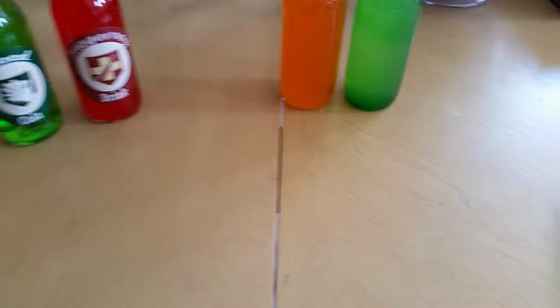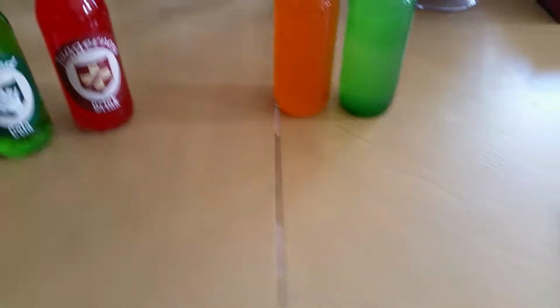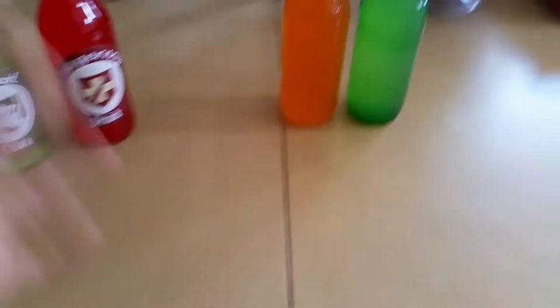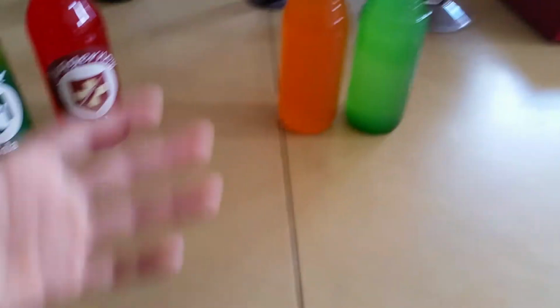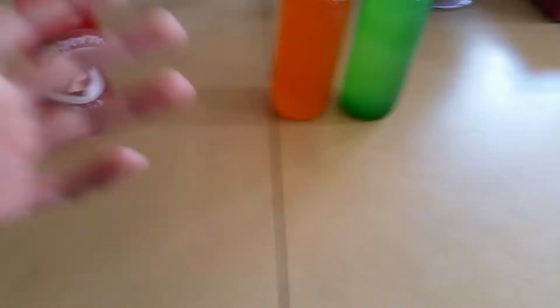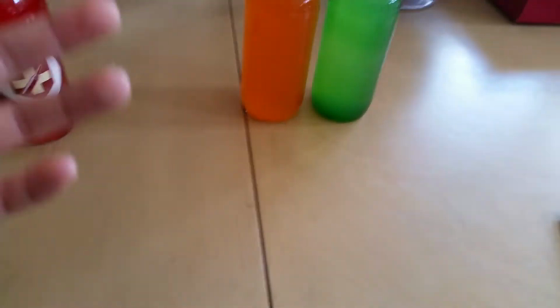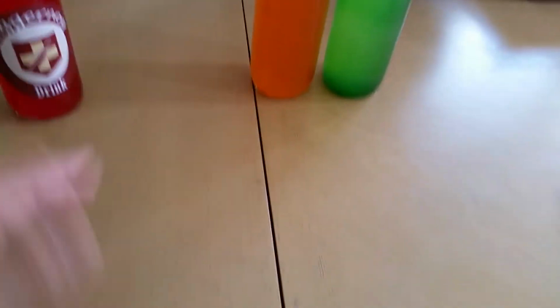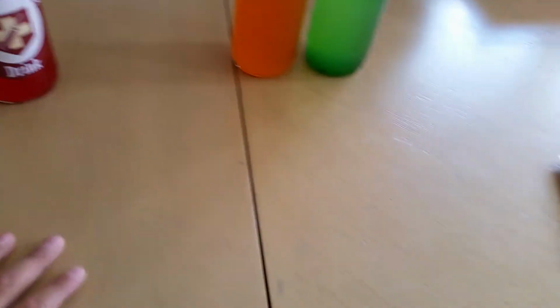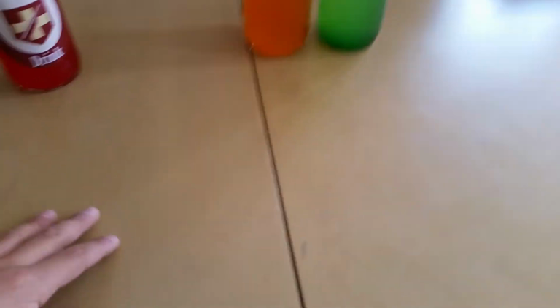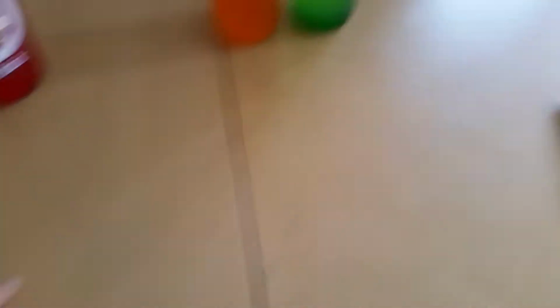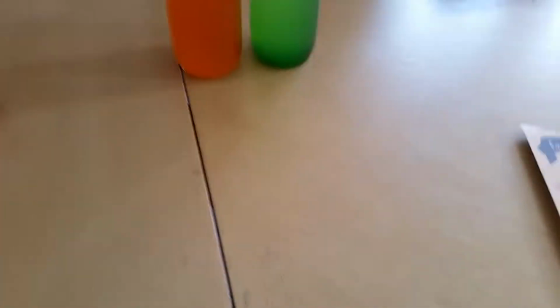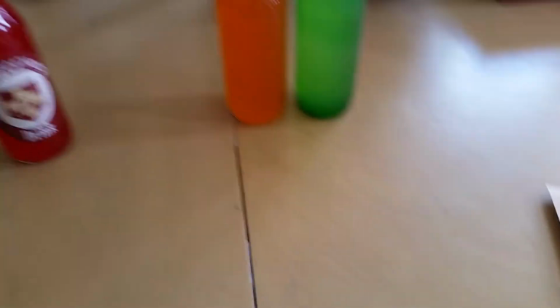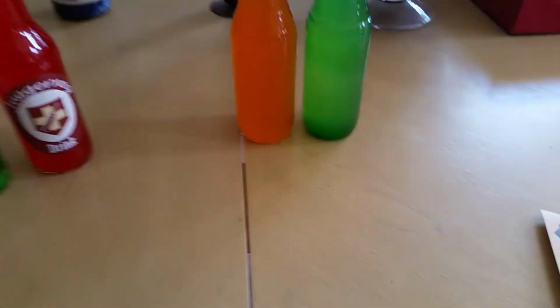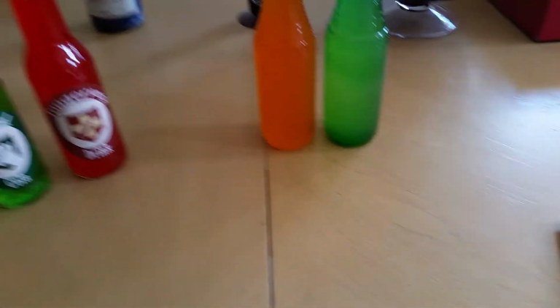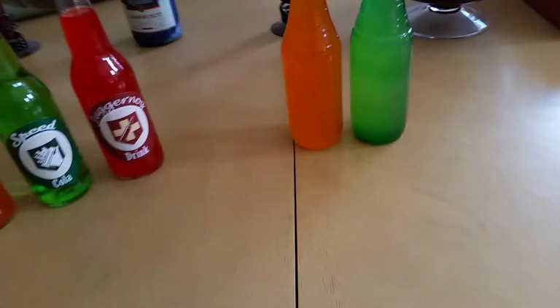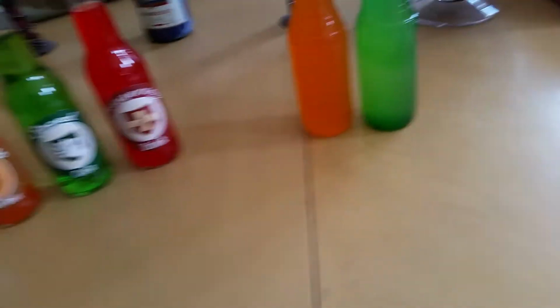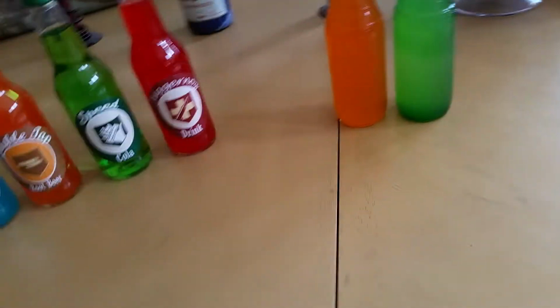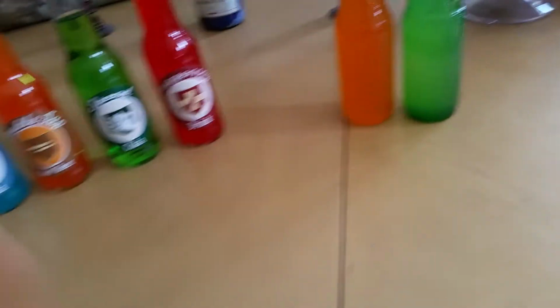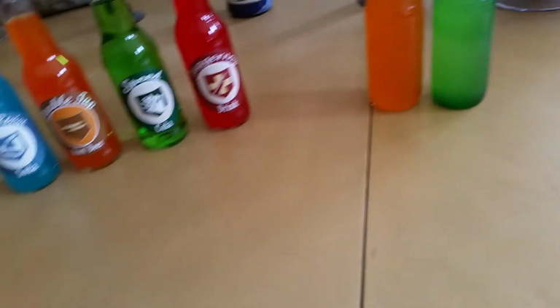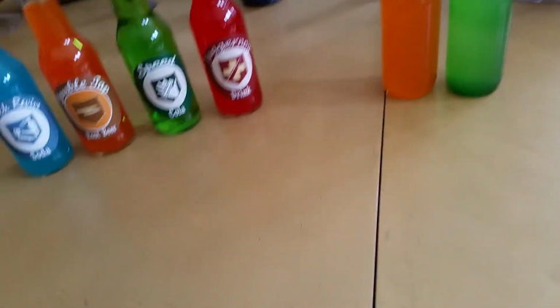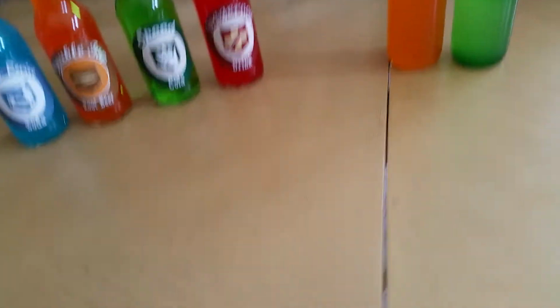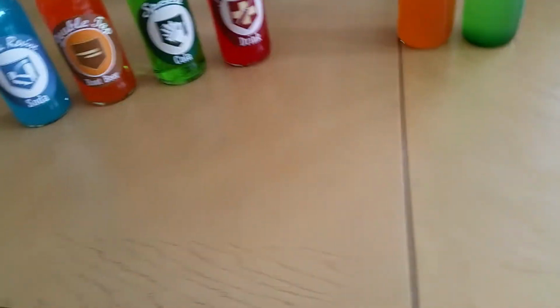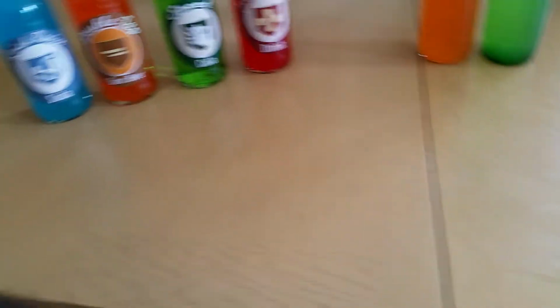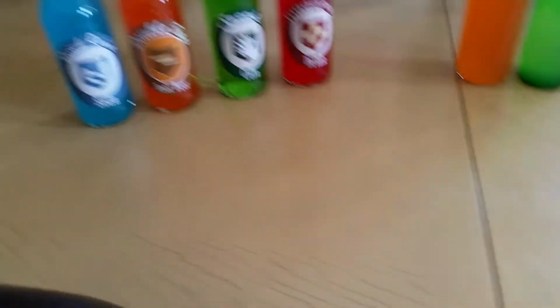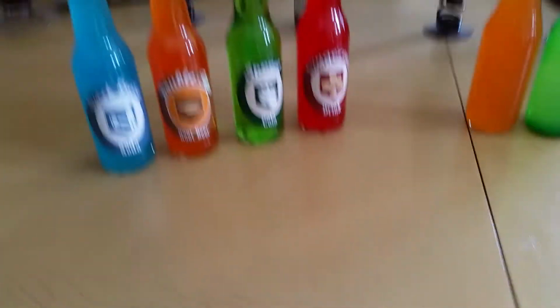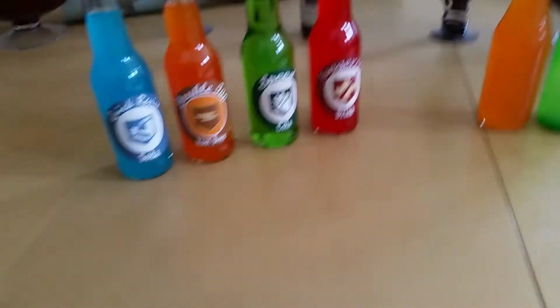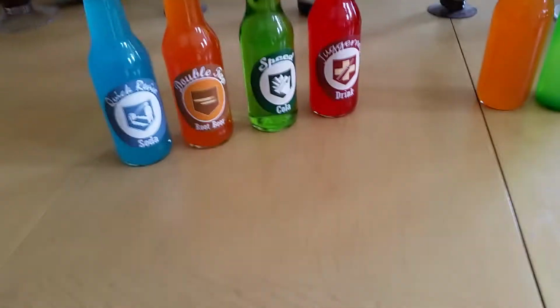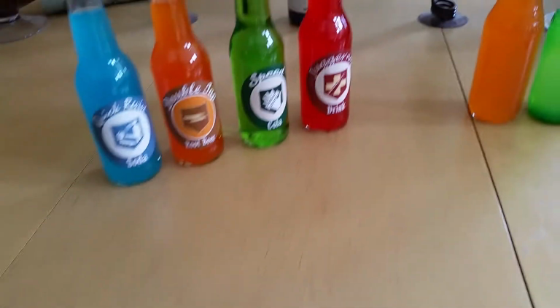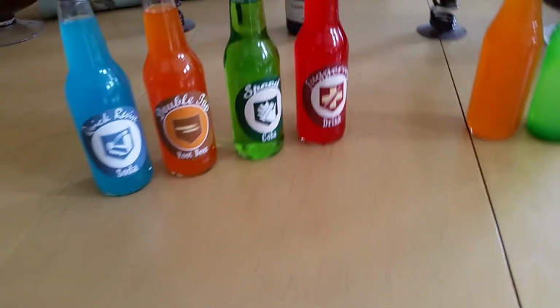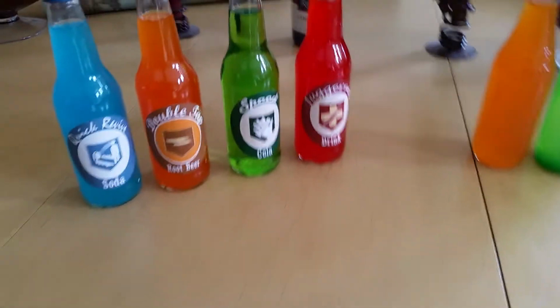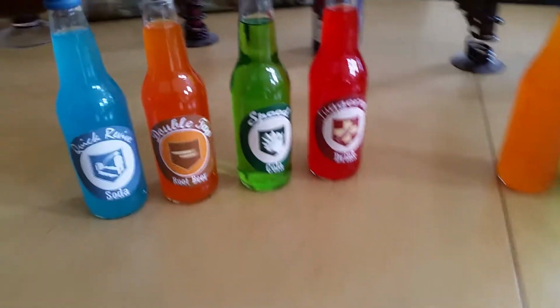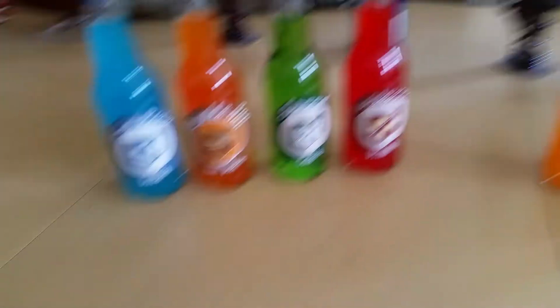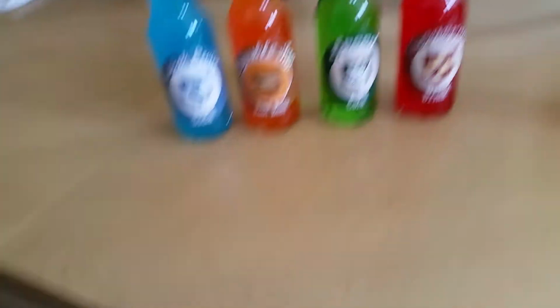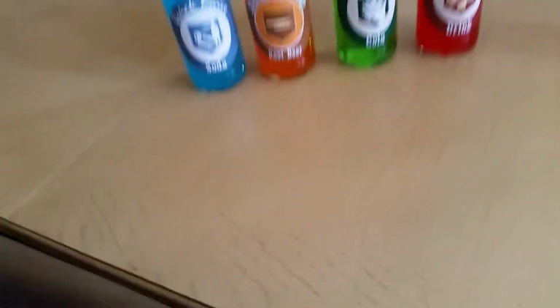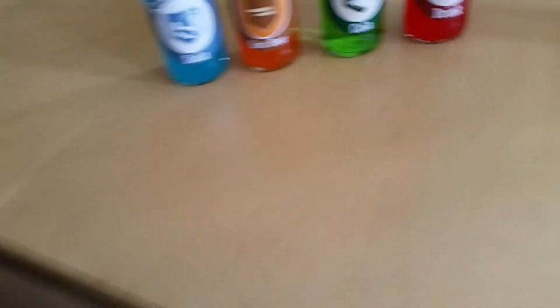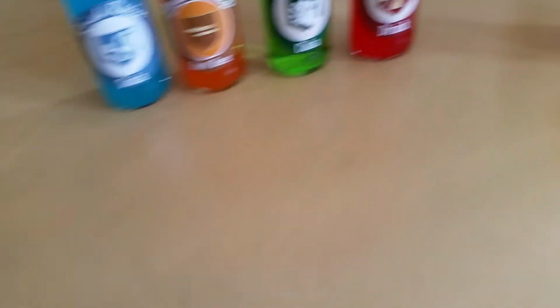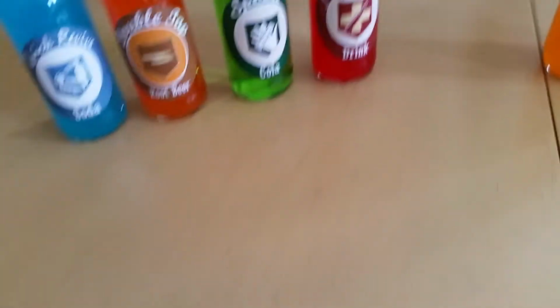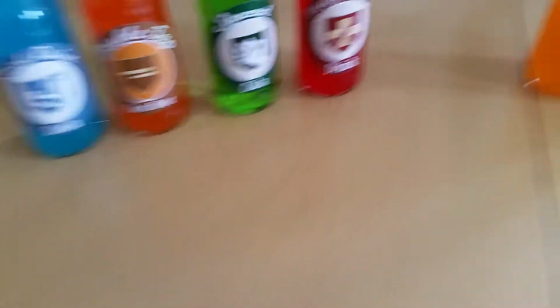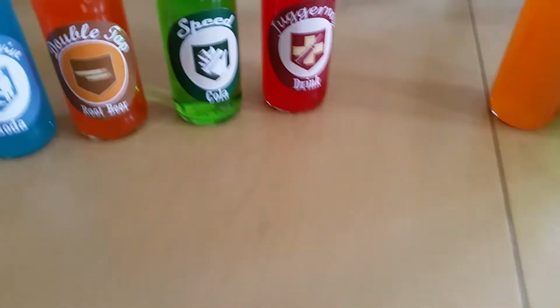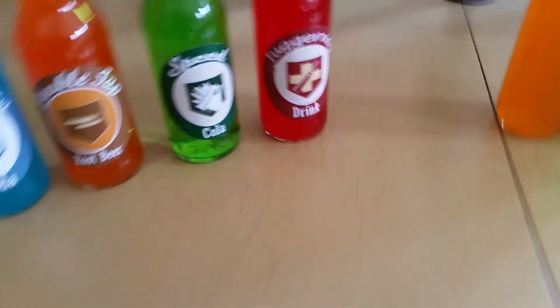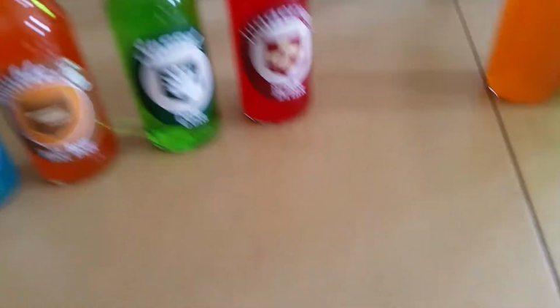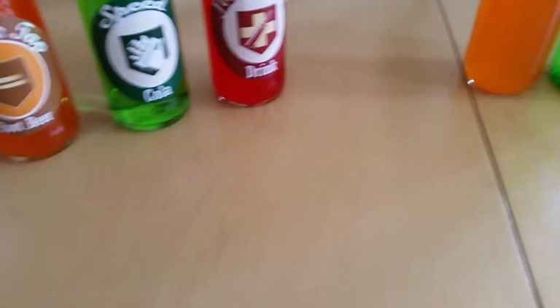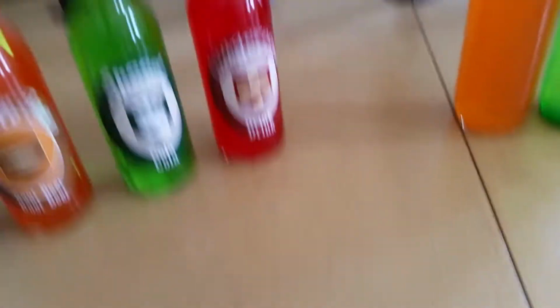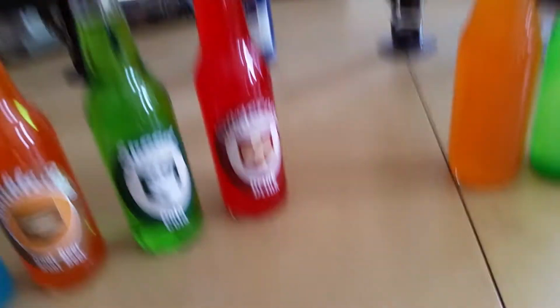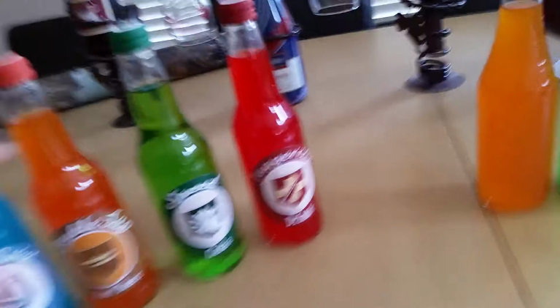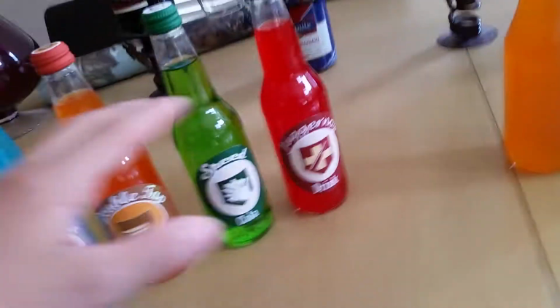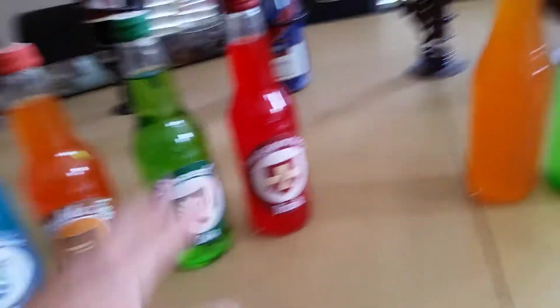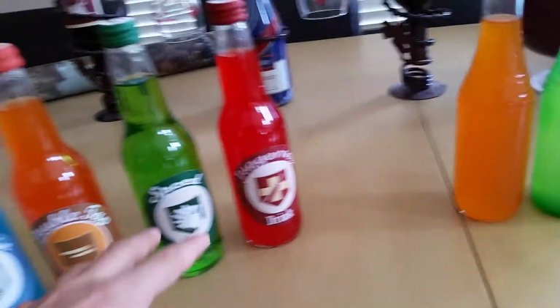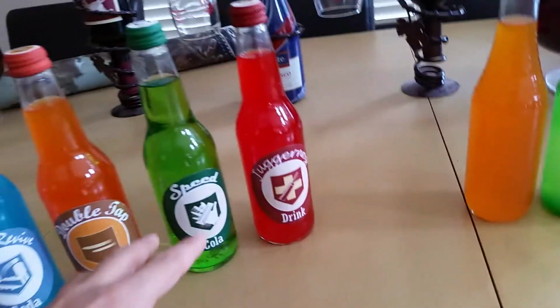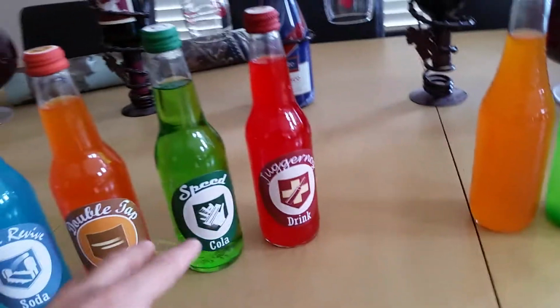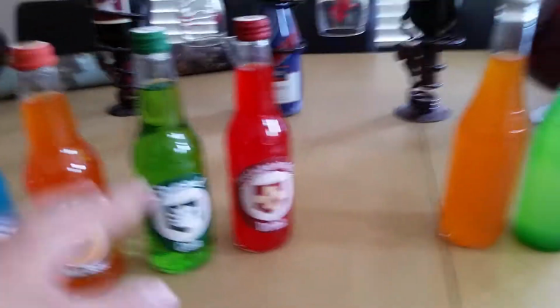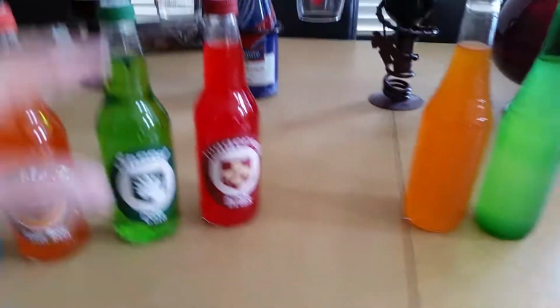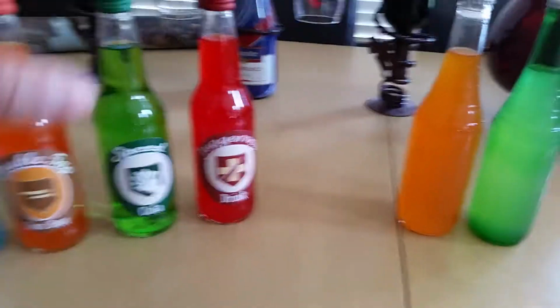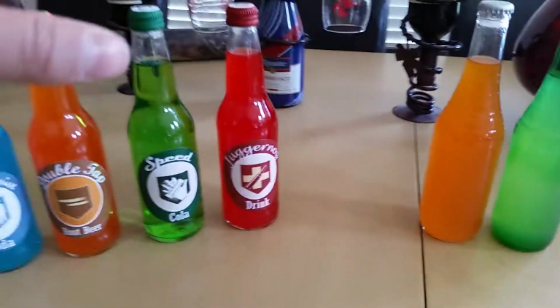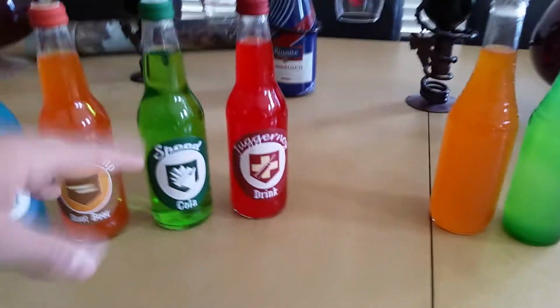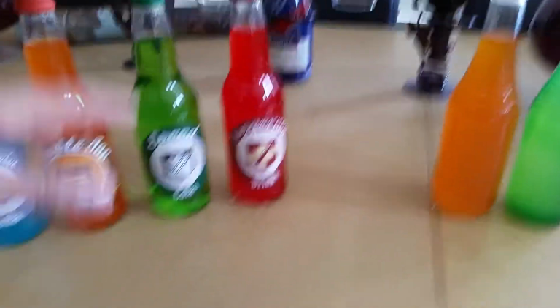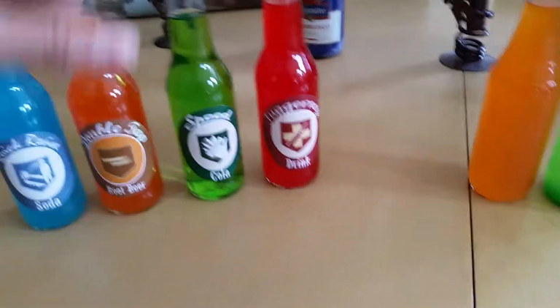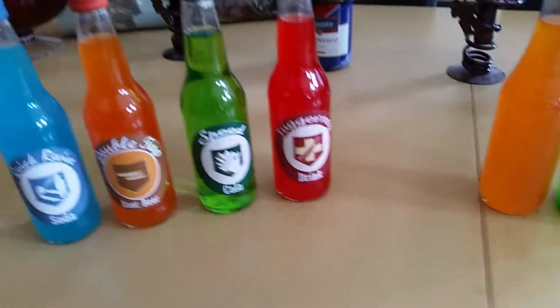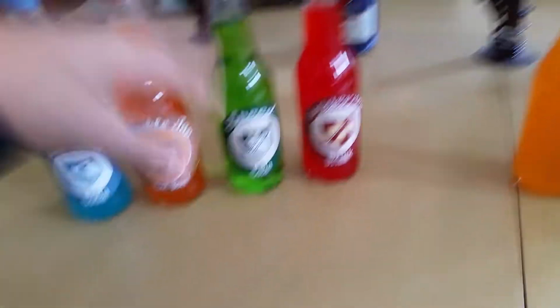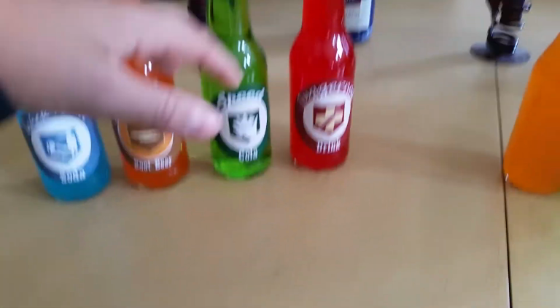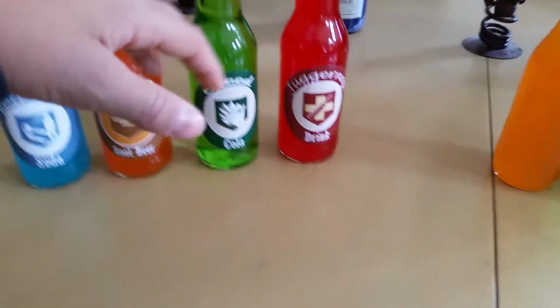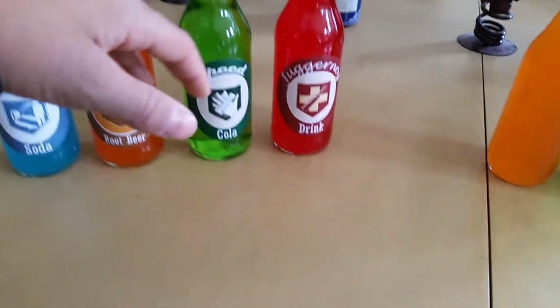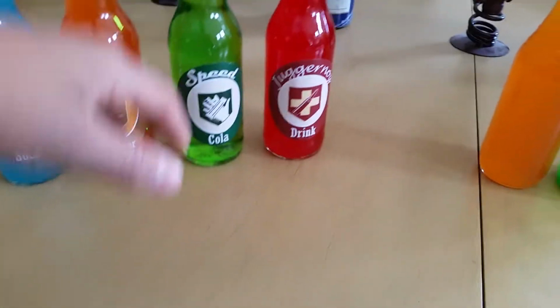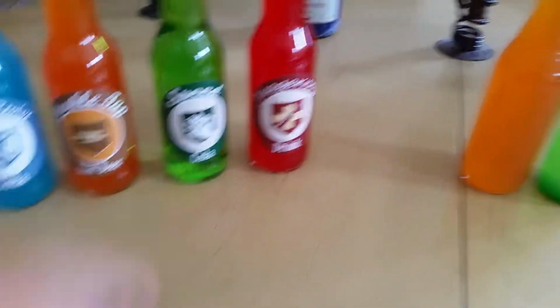Yo, what is up guys, my name is Cameron, and I'm showing my Perk Jones soda bottles.